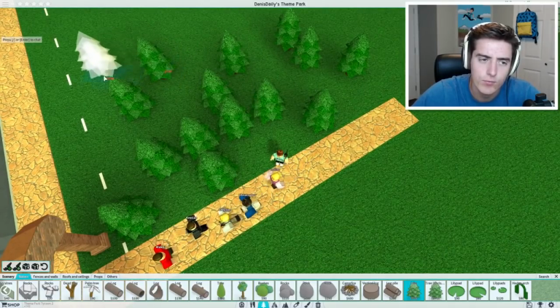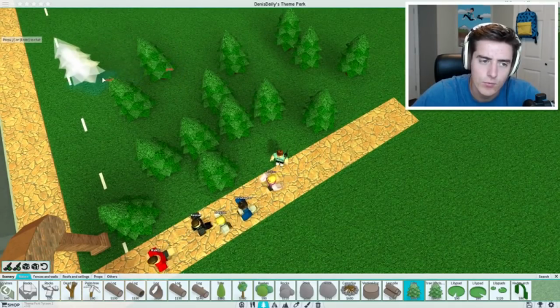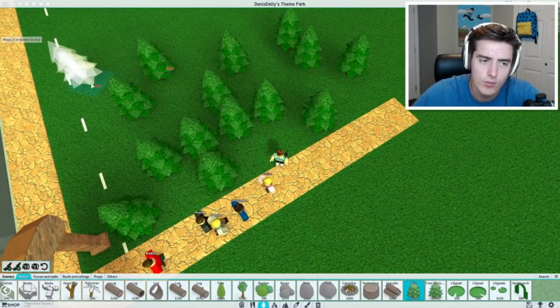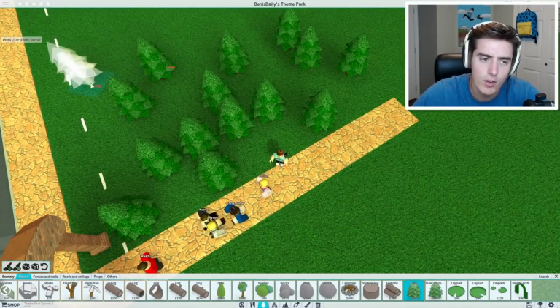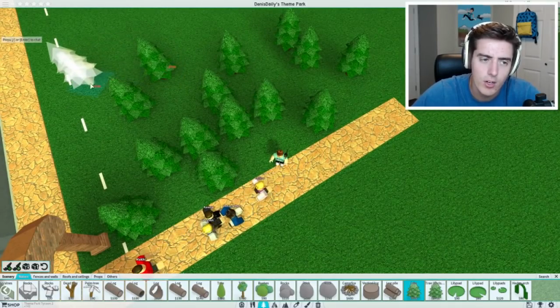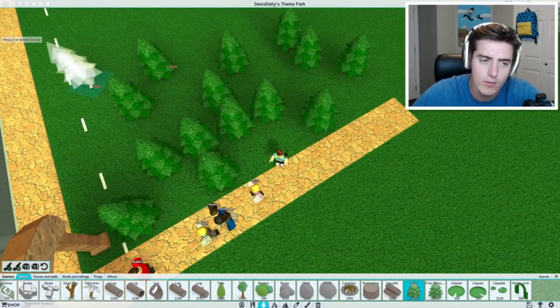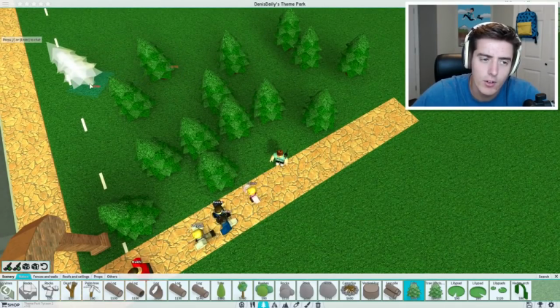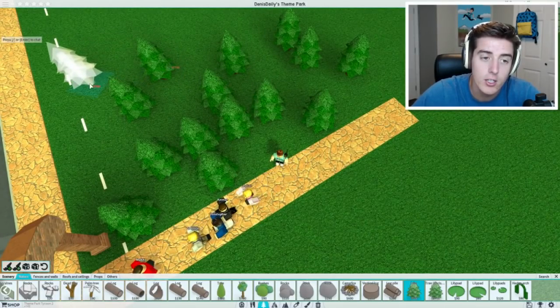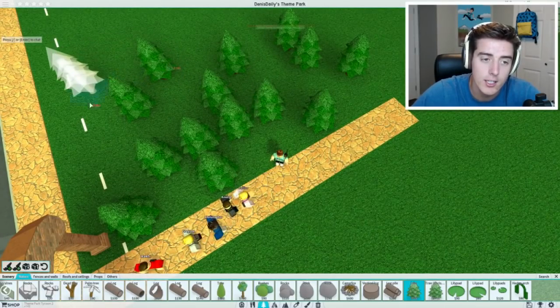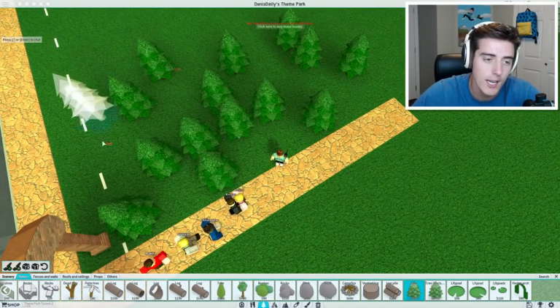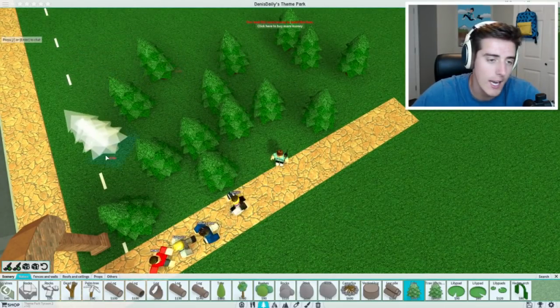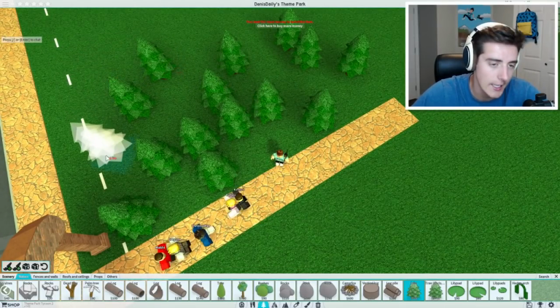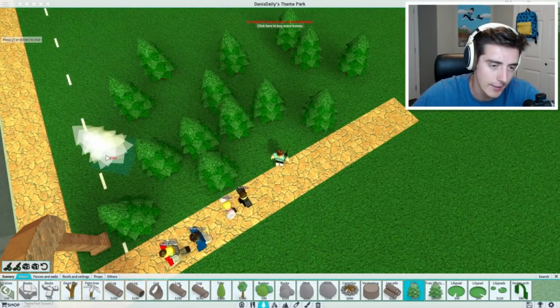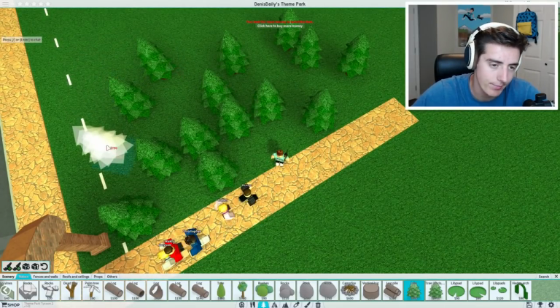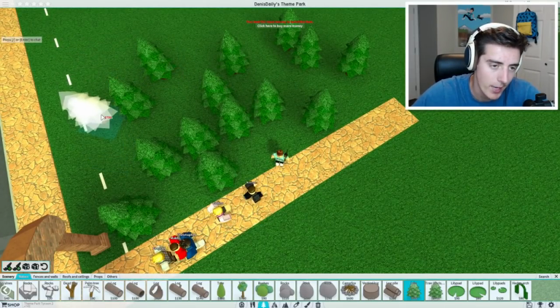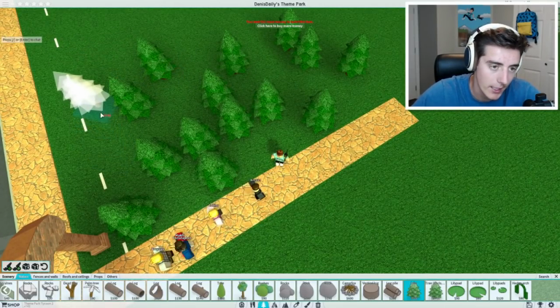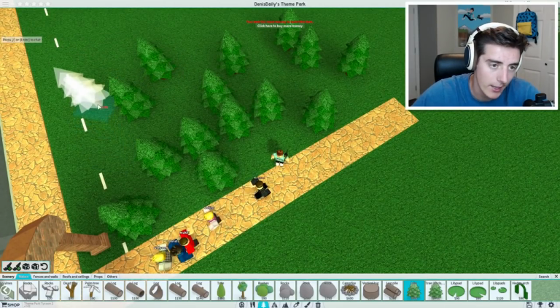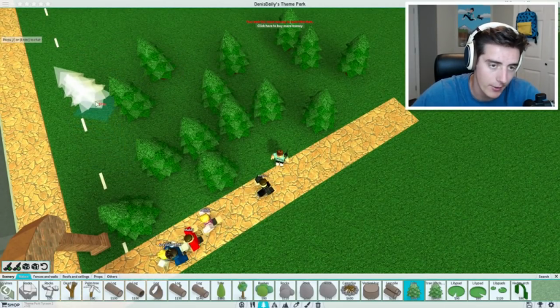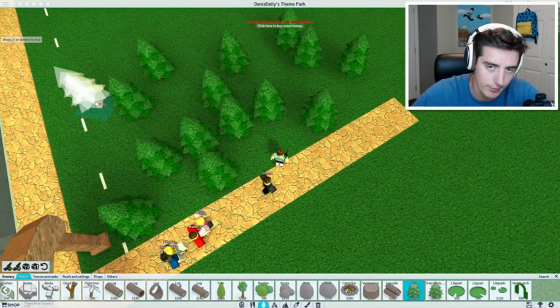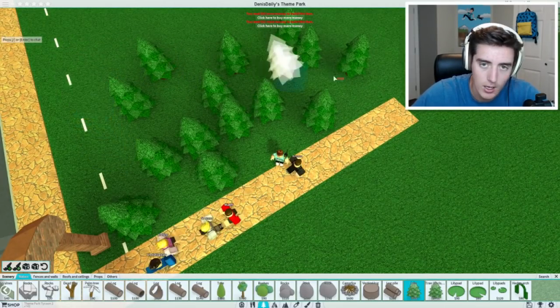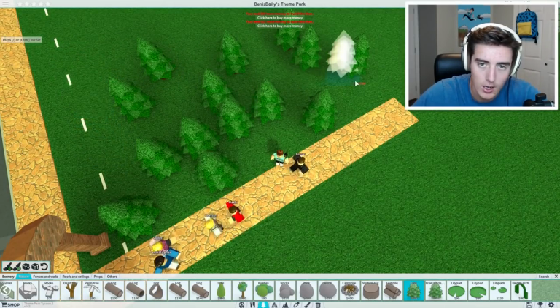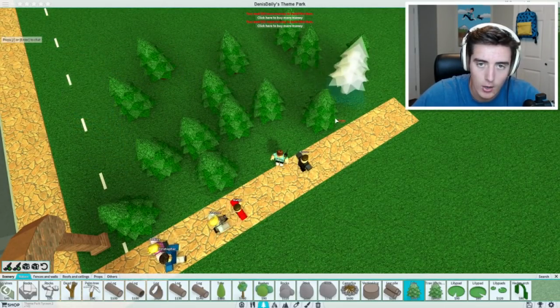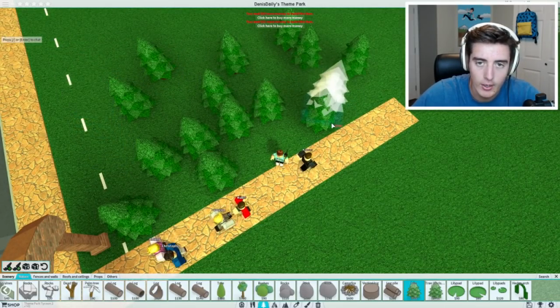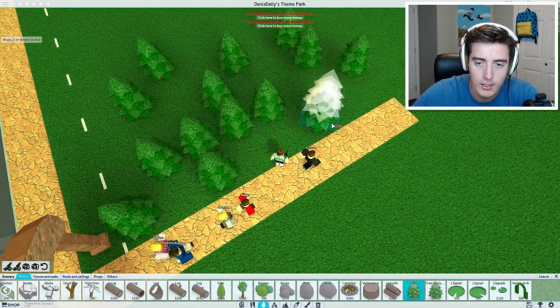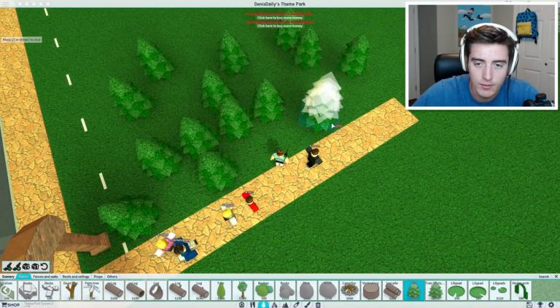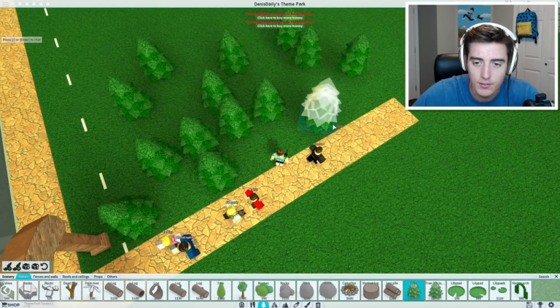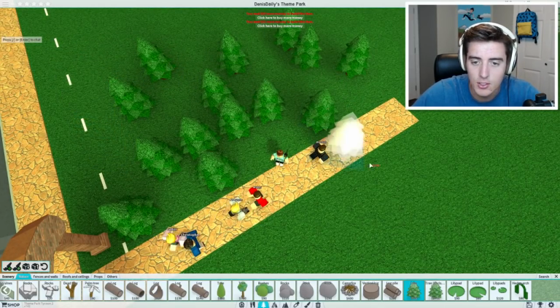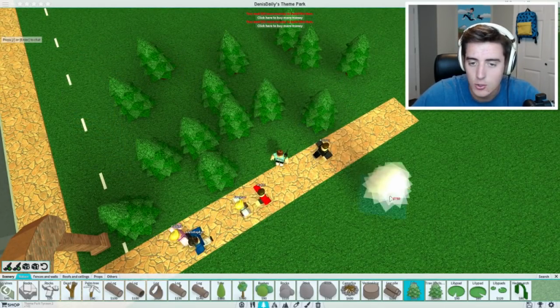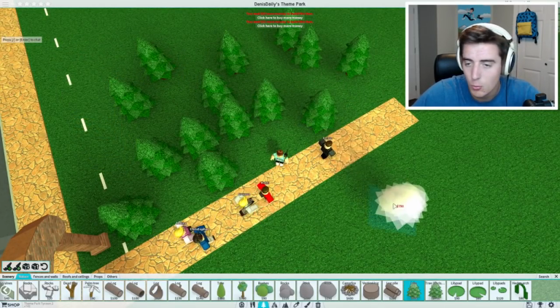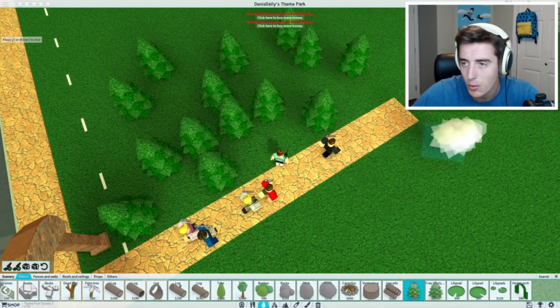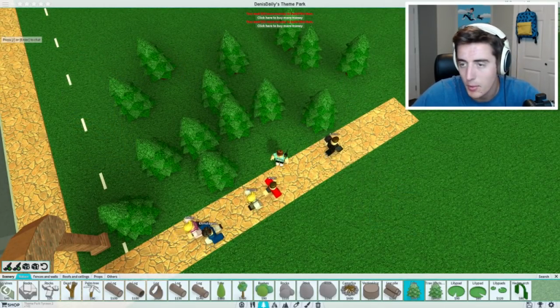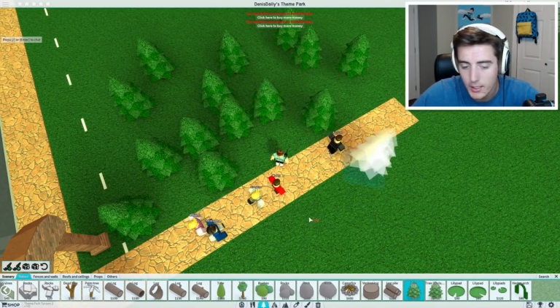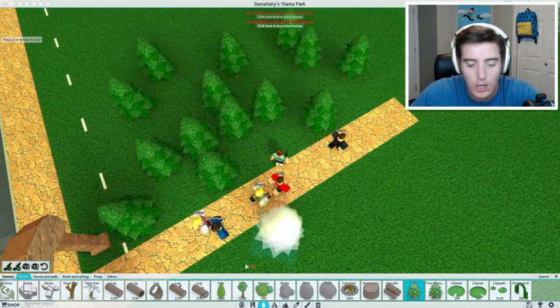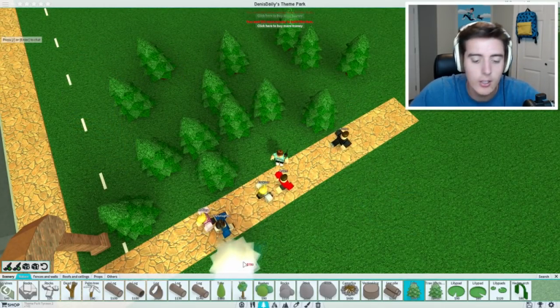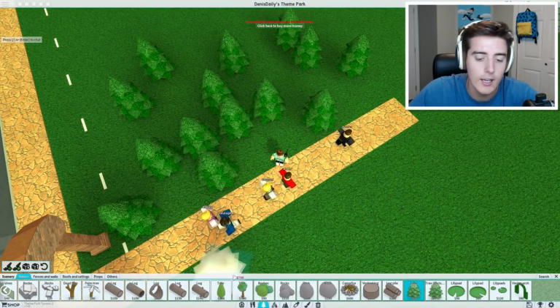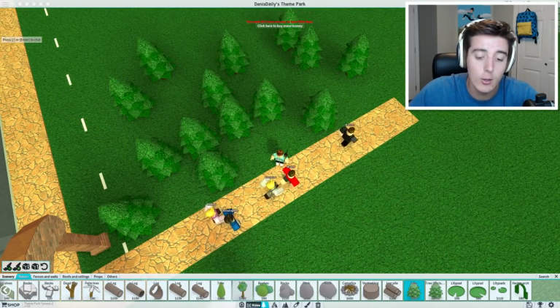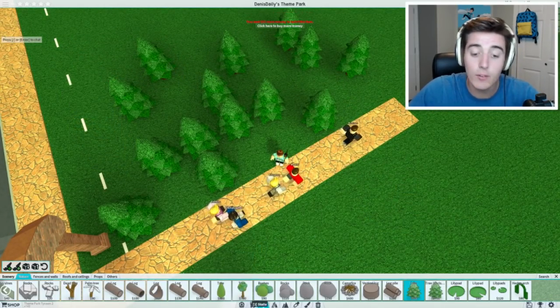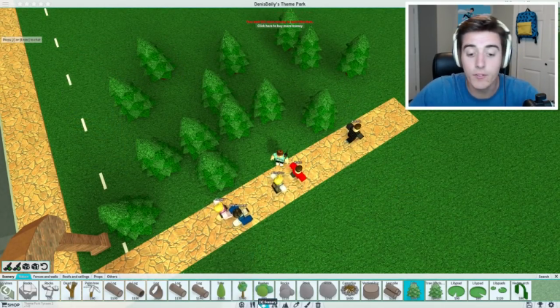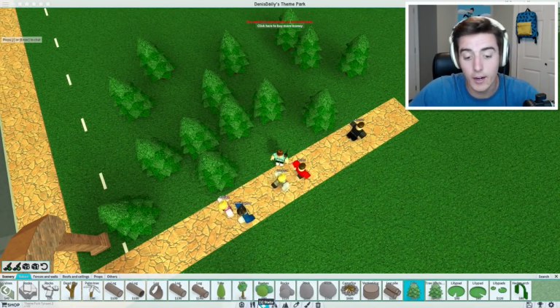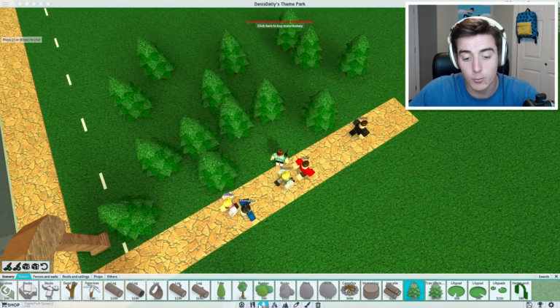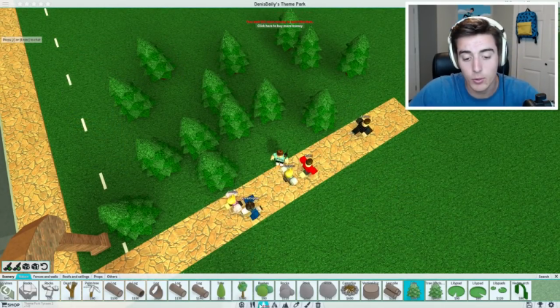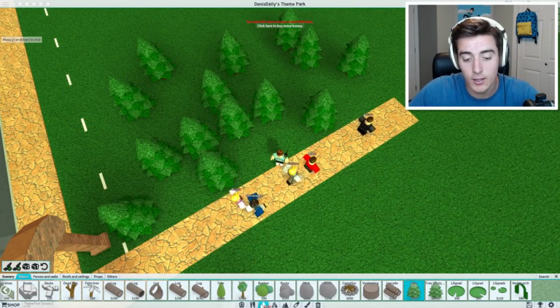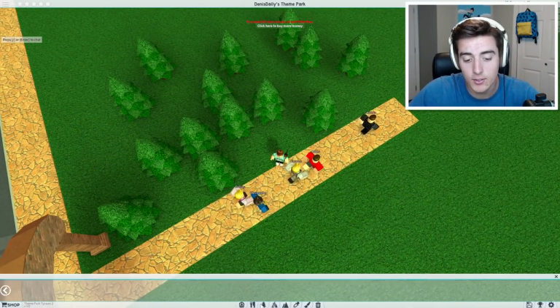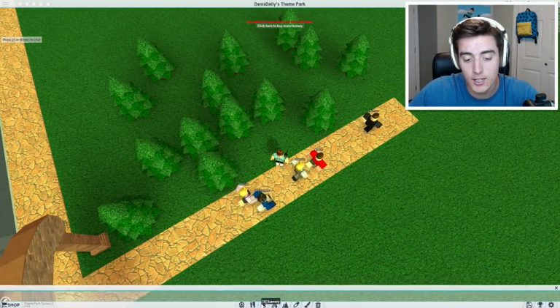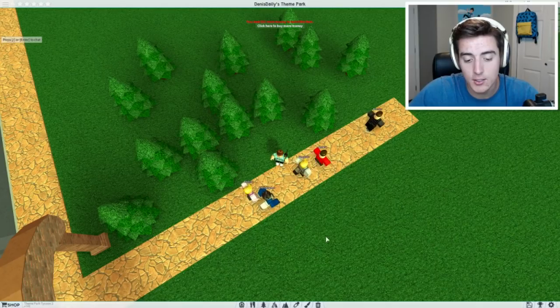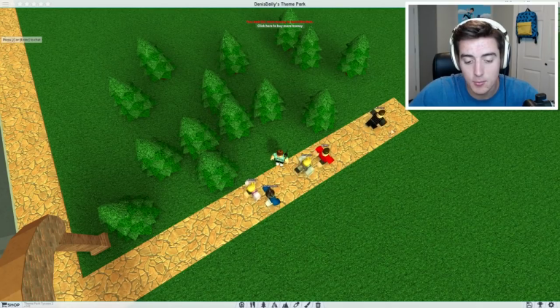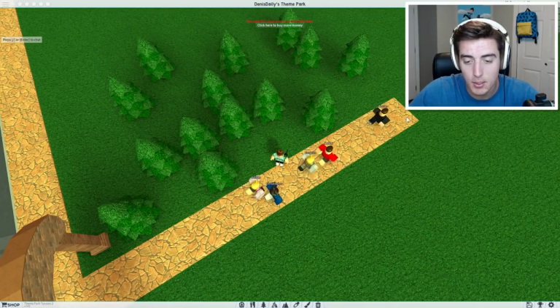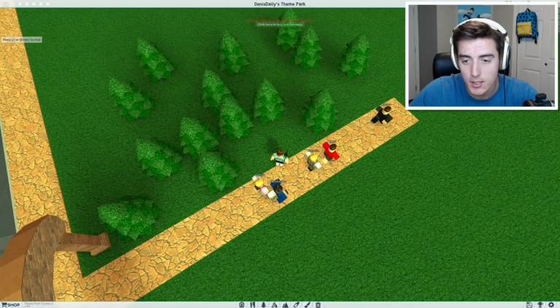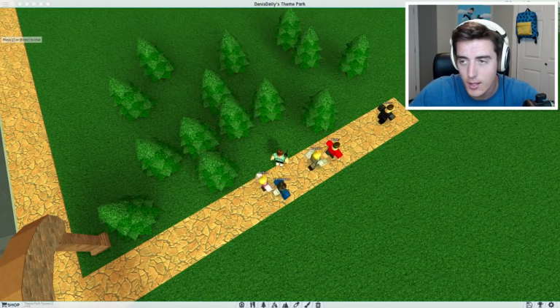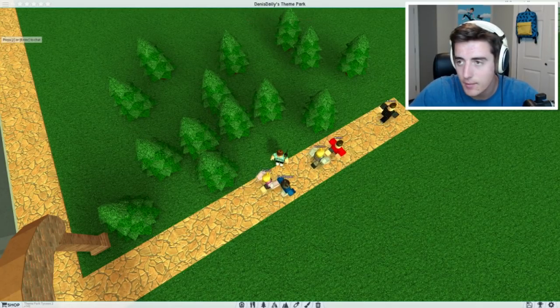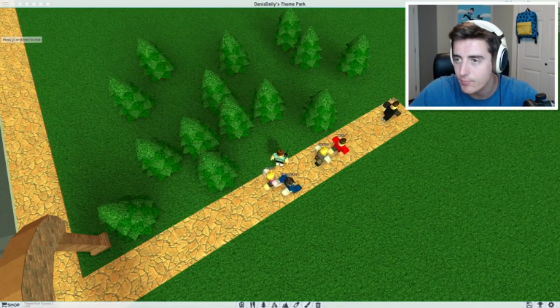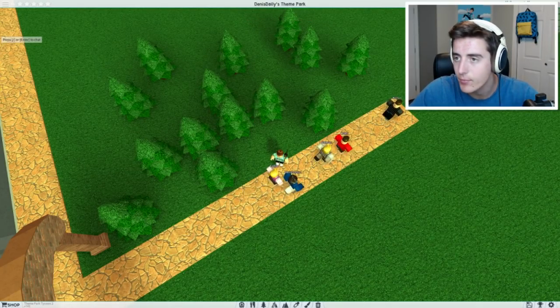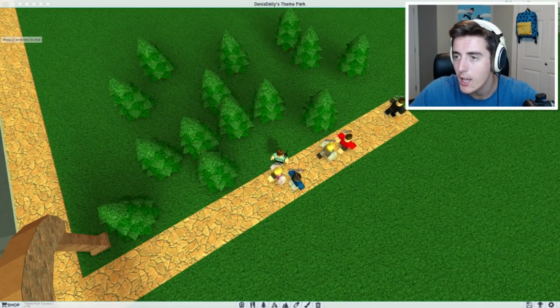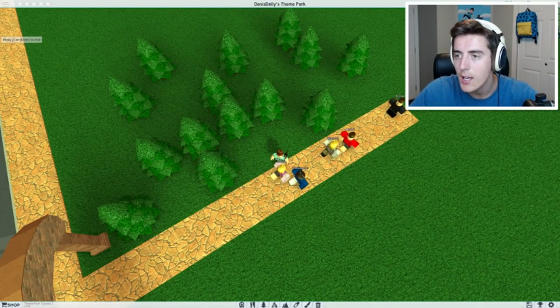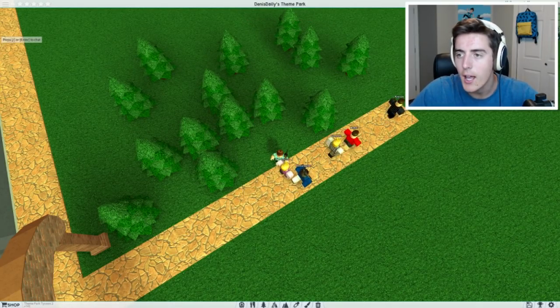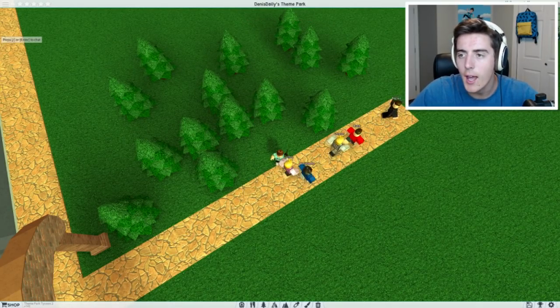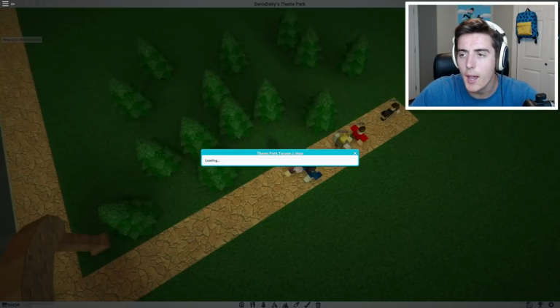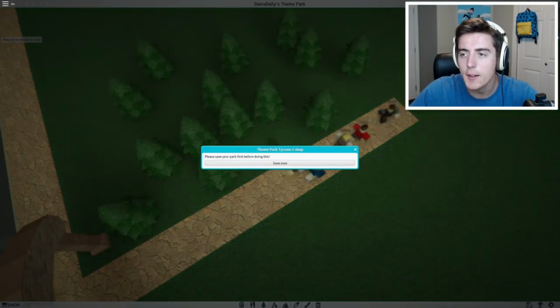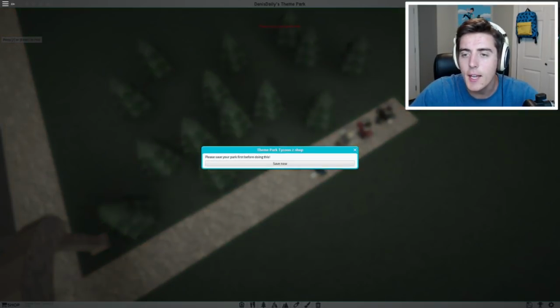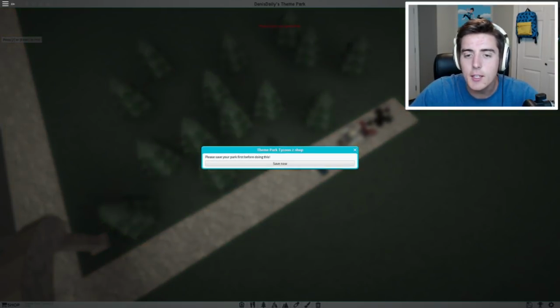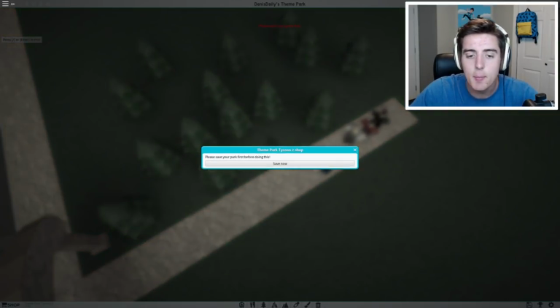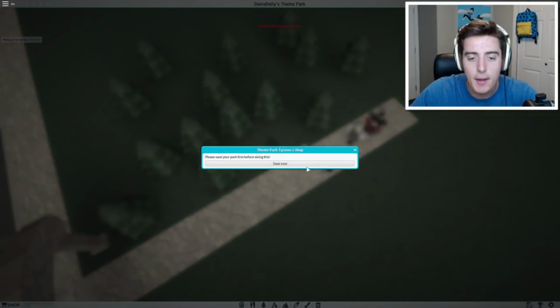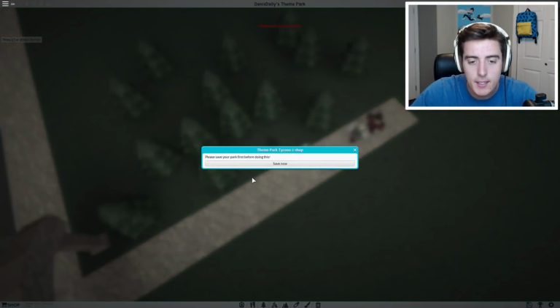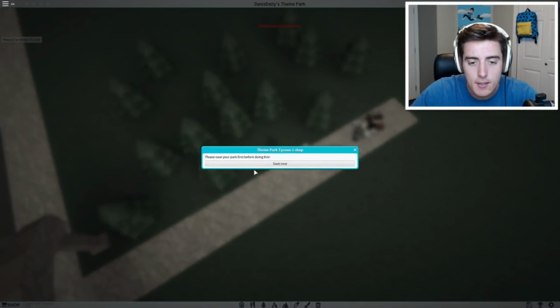Very good — you've got like a nice little forest when you walk in, very Dennis-y and very Canadian. I love it. Oh, I need 52 more money. You know what, fine — we're gonna have to add some money then. Get money!